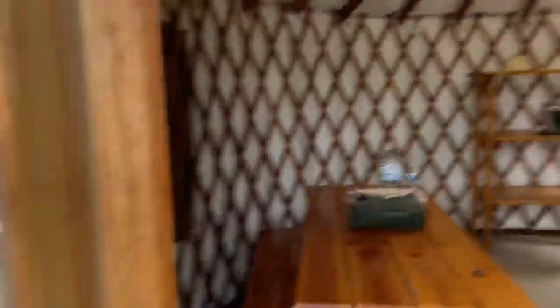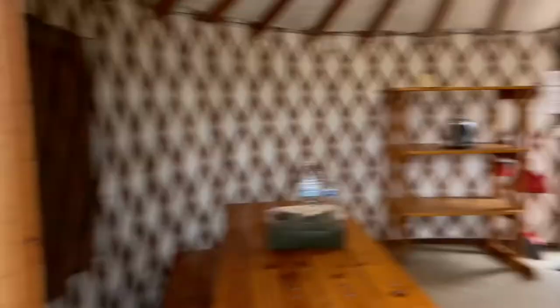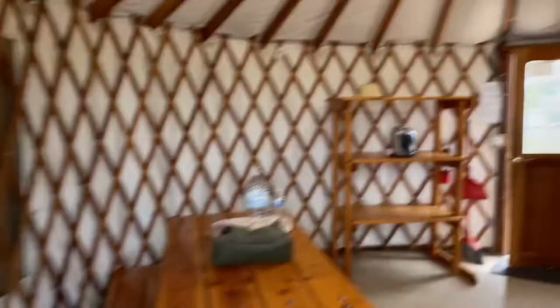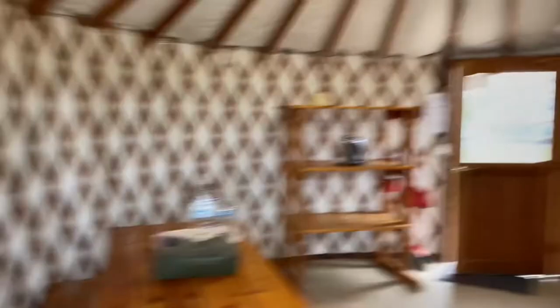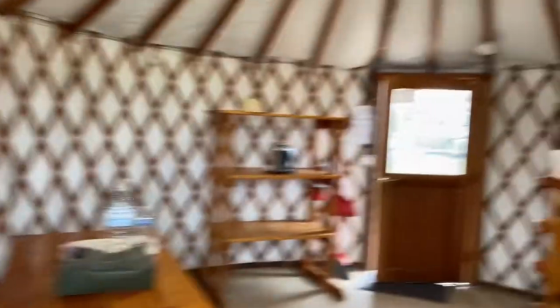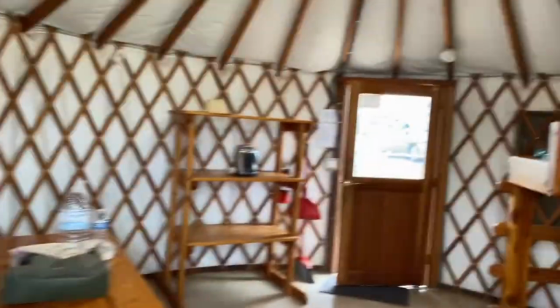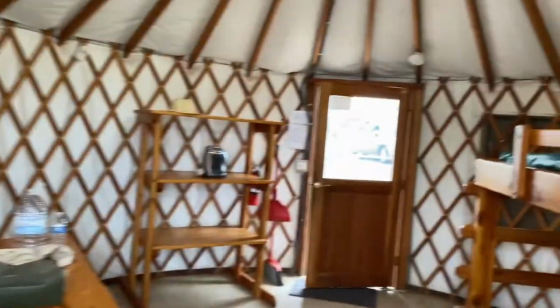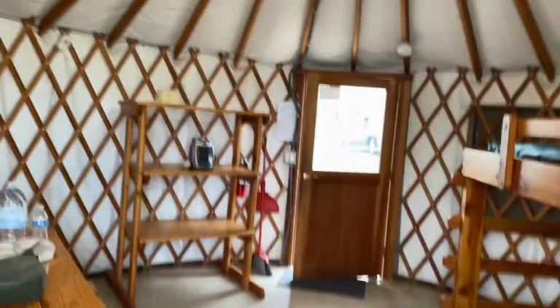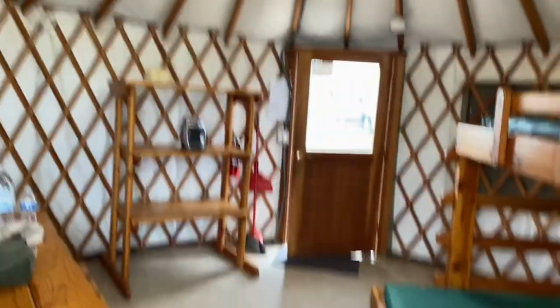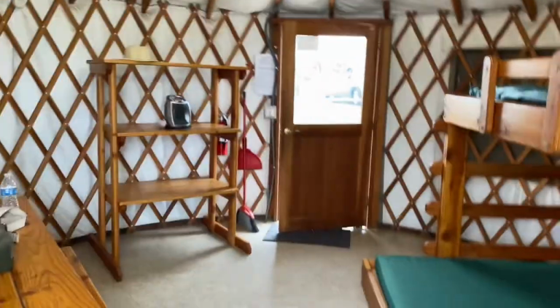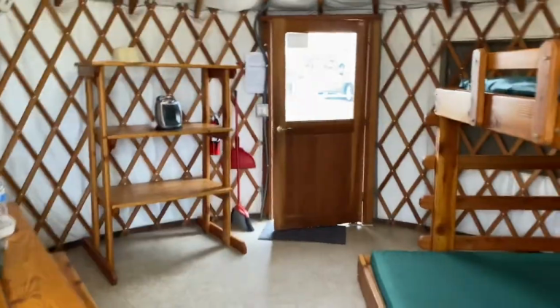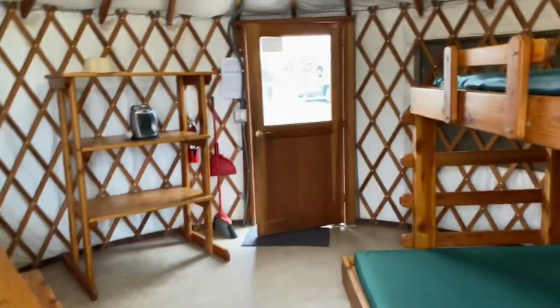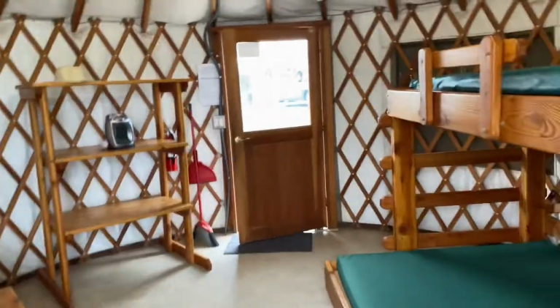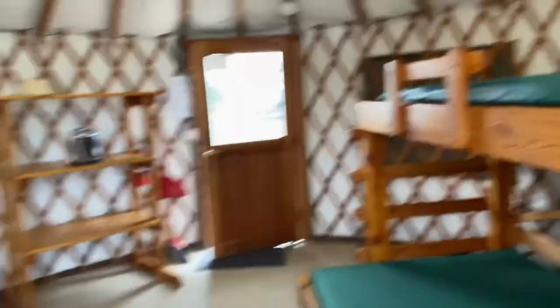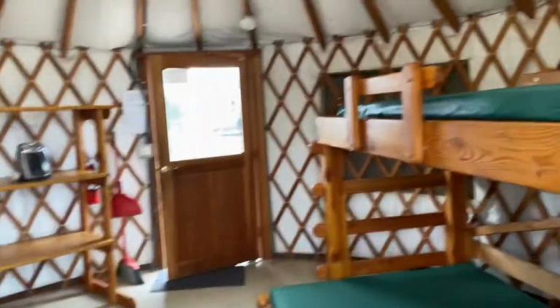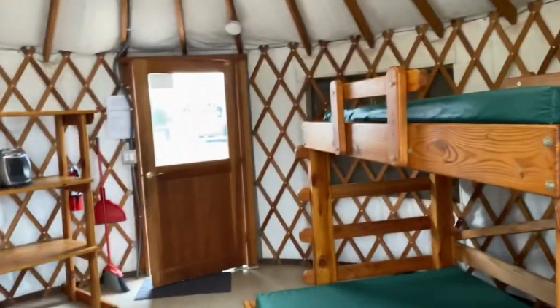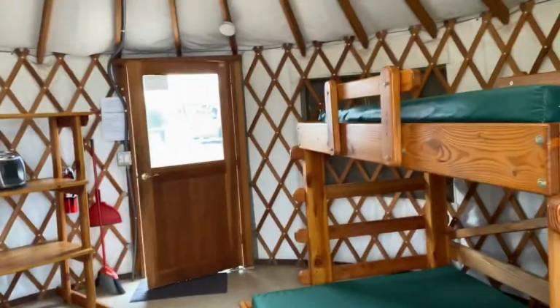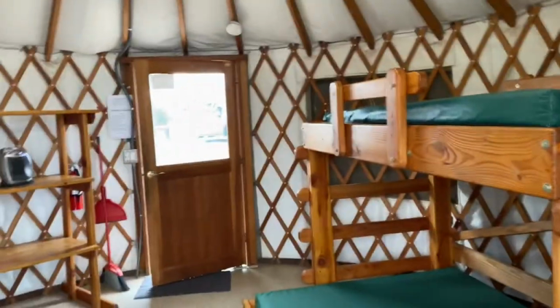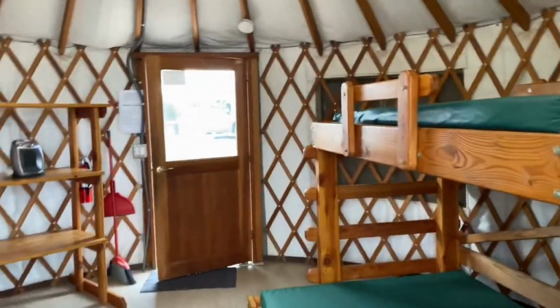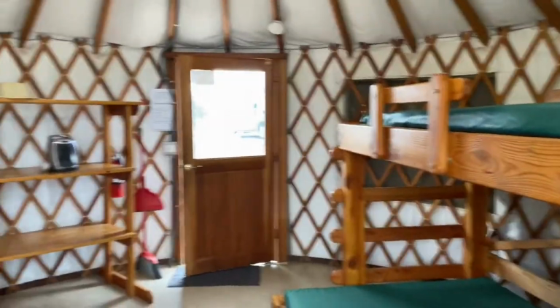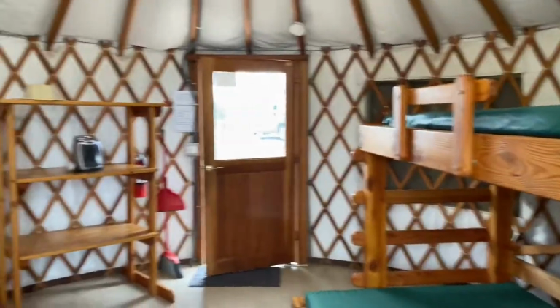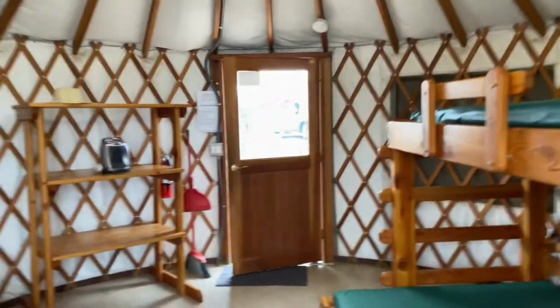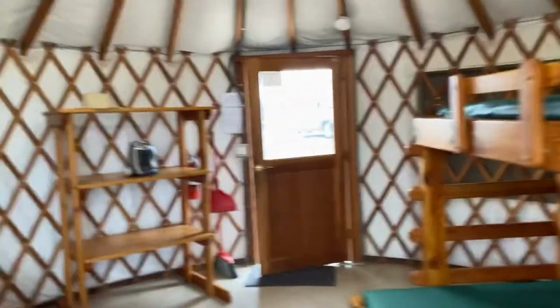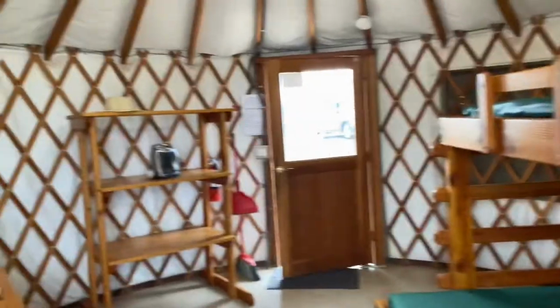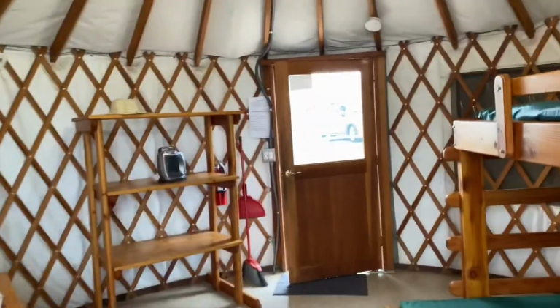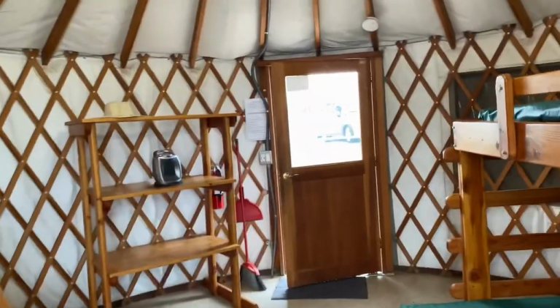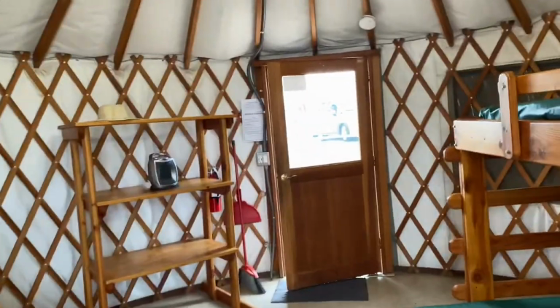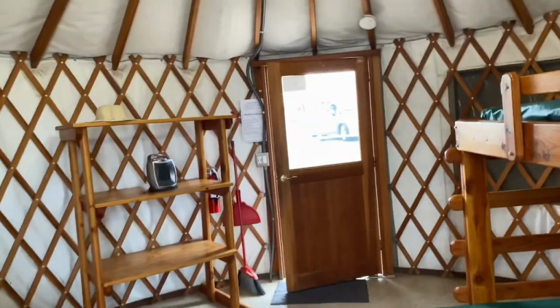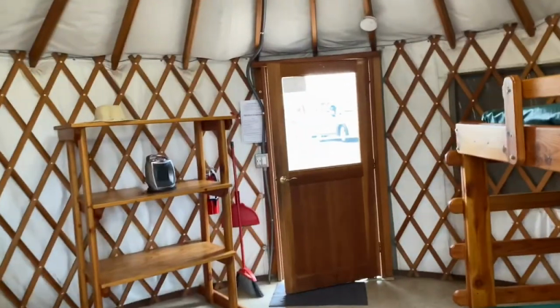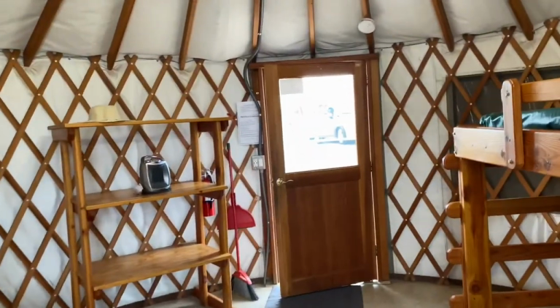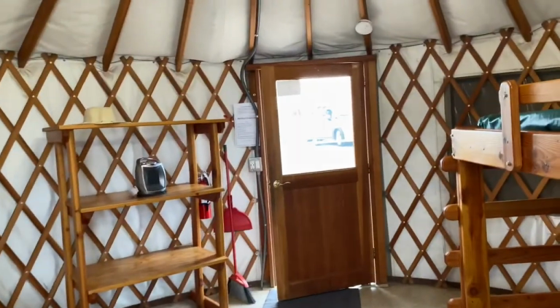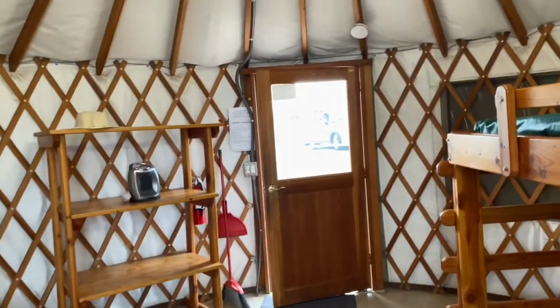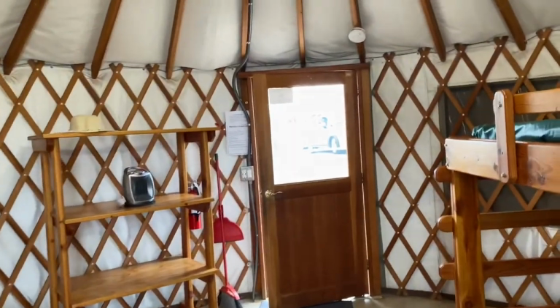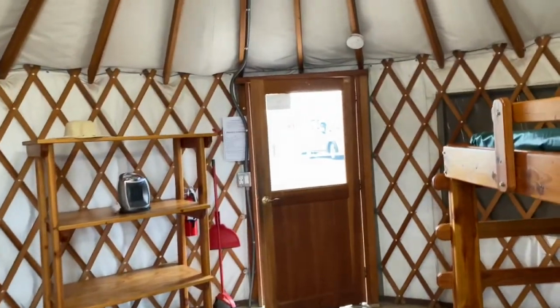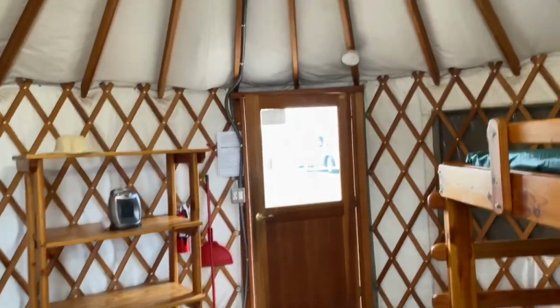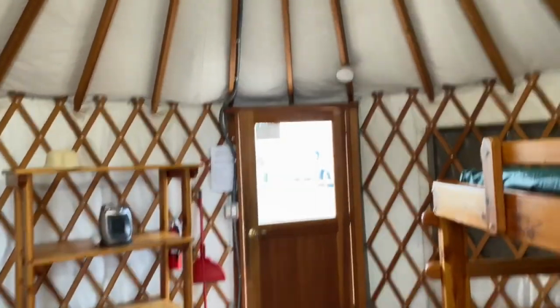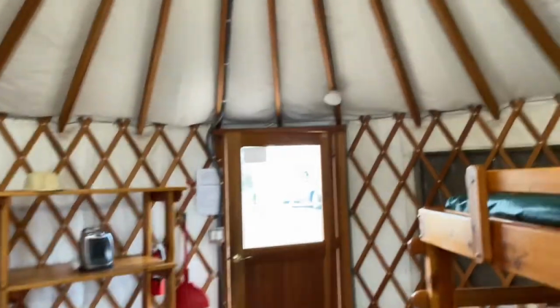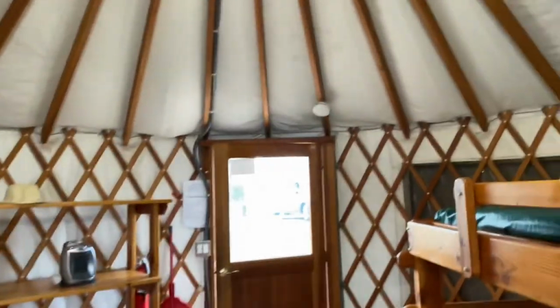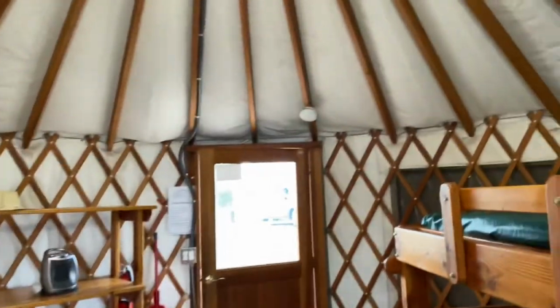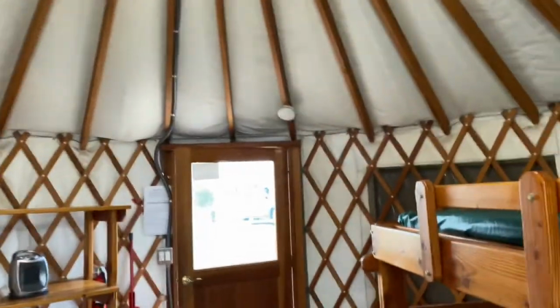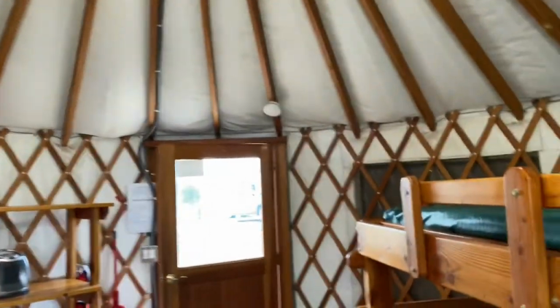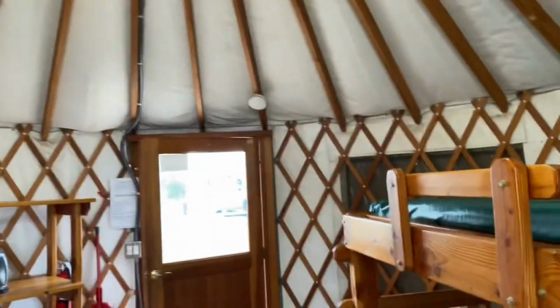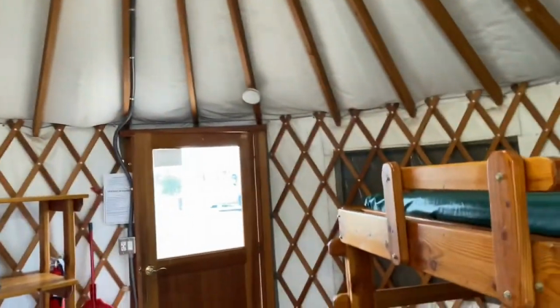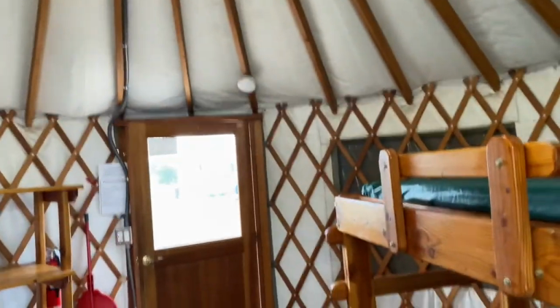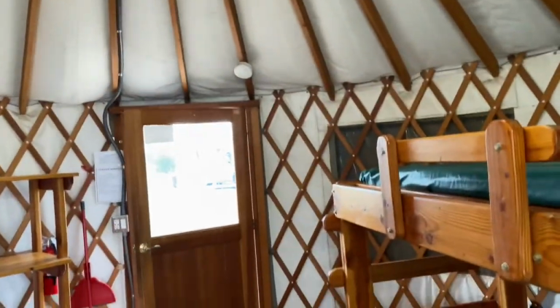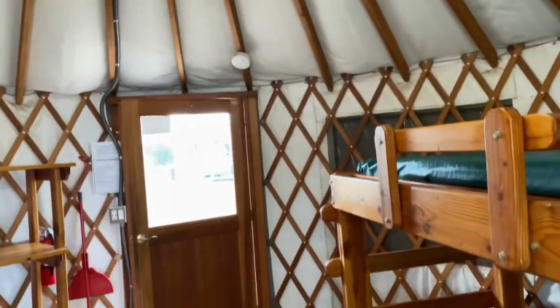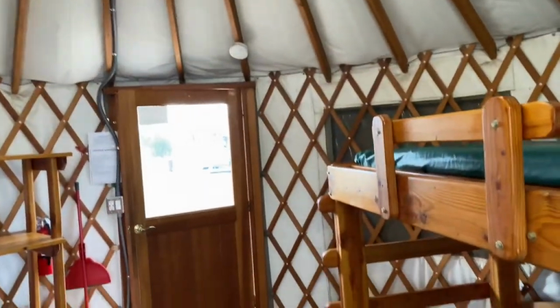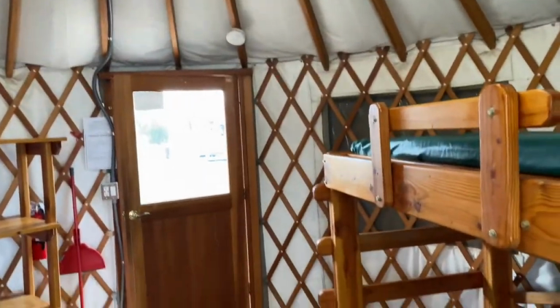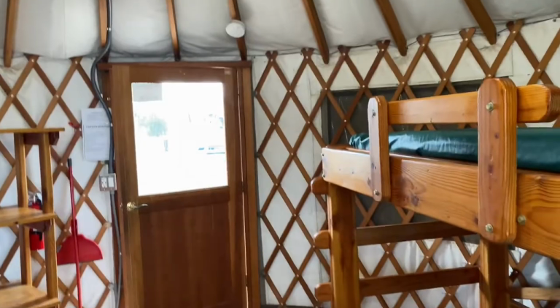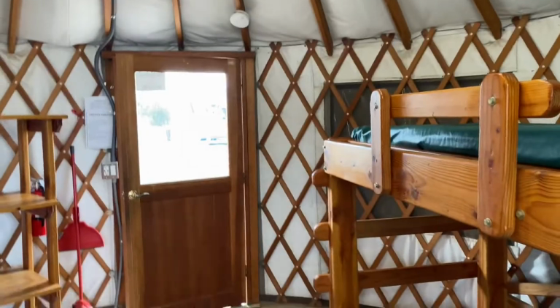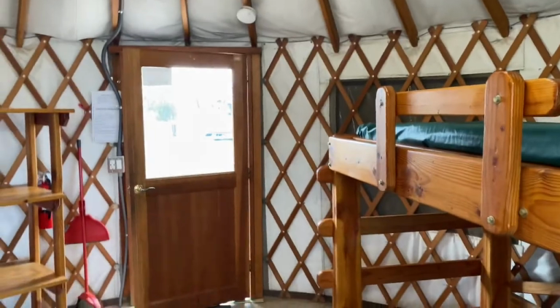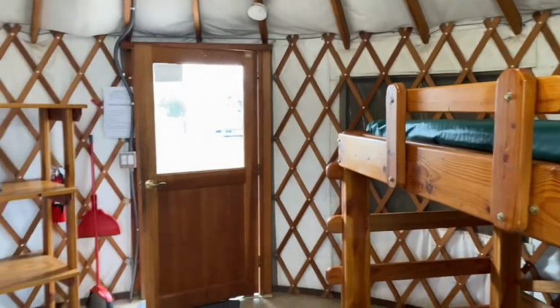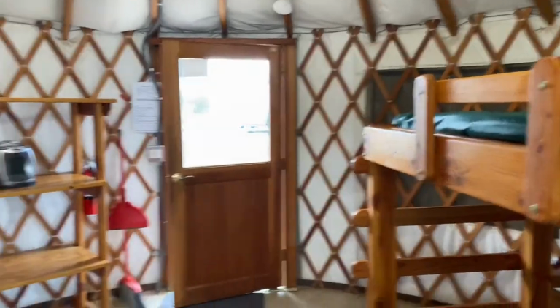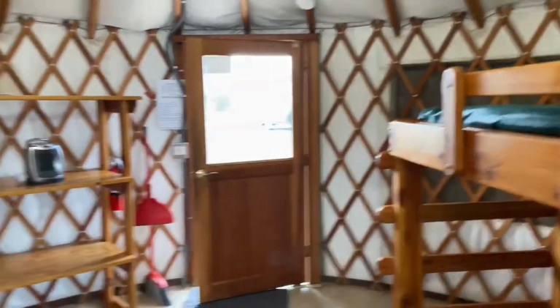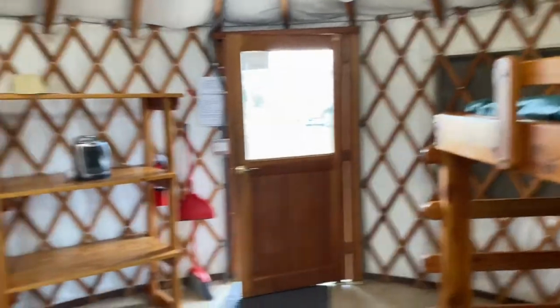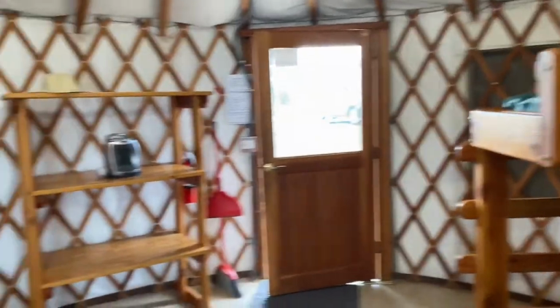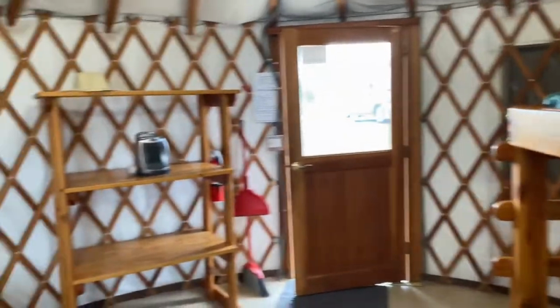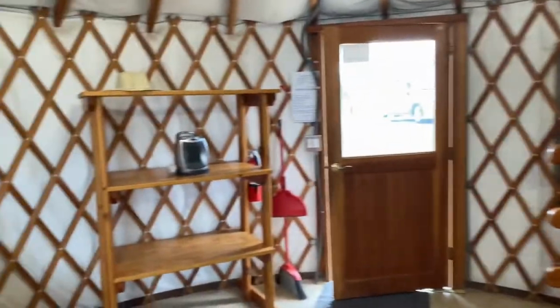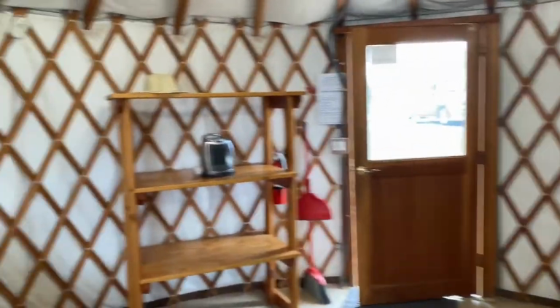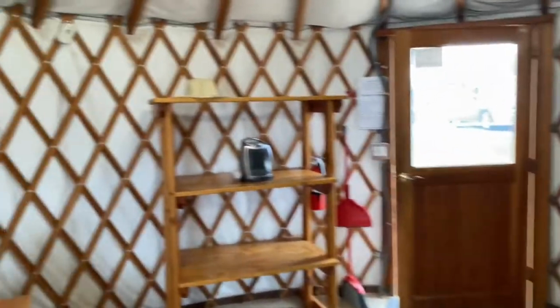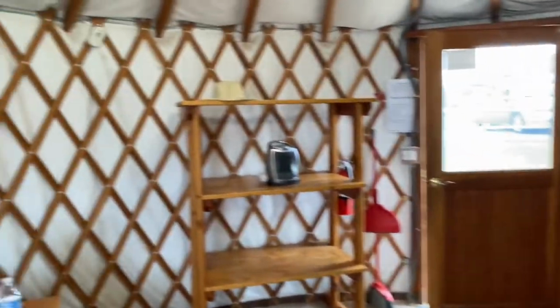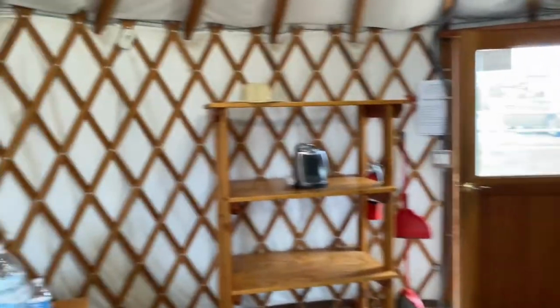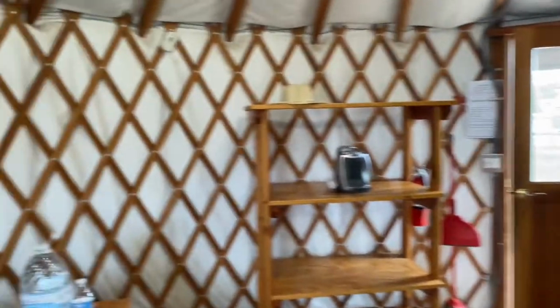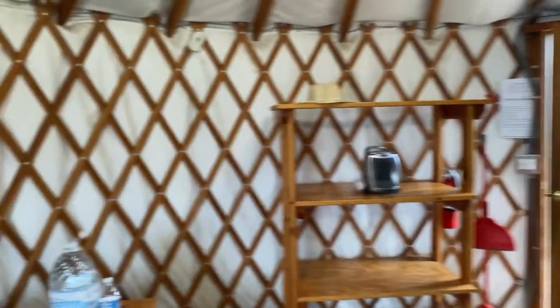And that's it. That's pretty much the pine yurt at Lake Kachuma.